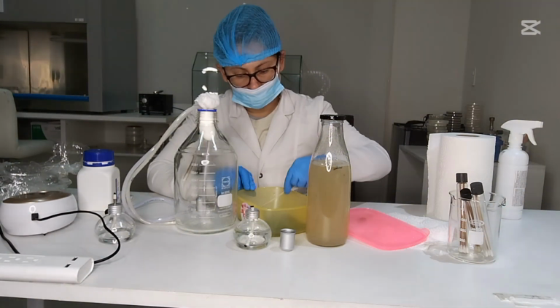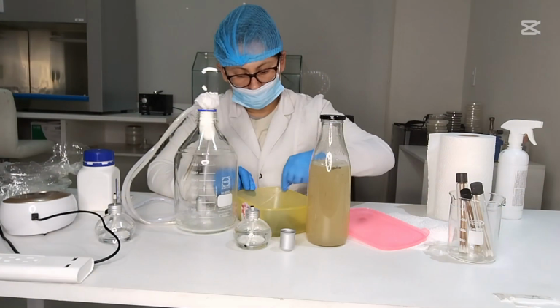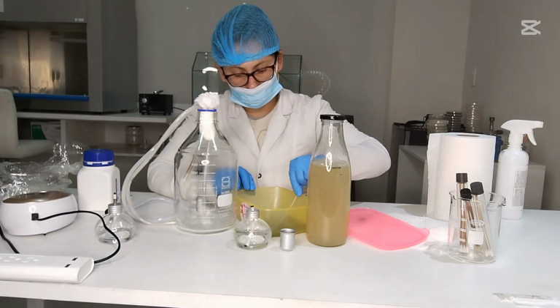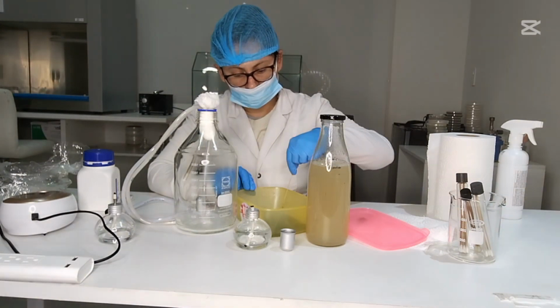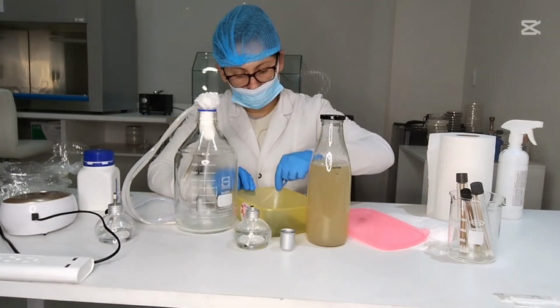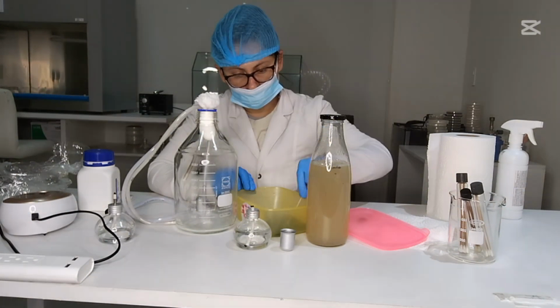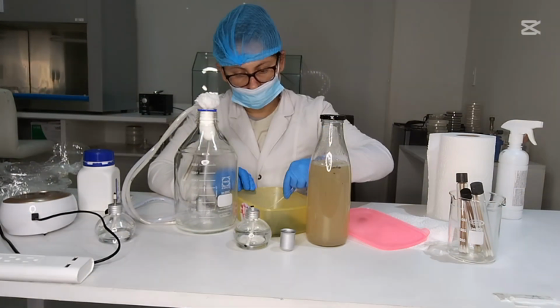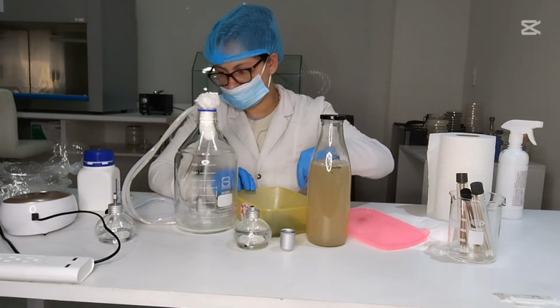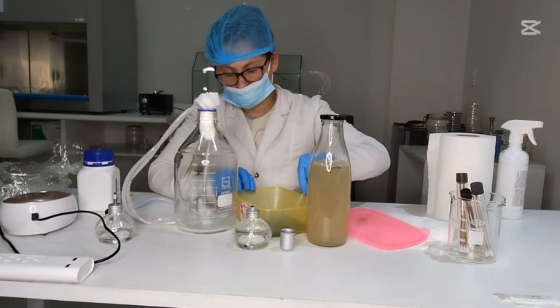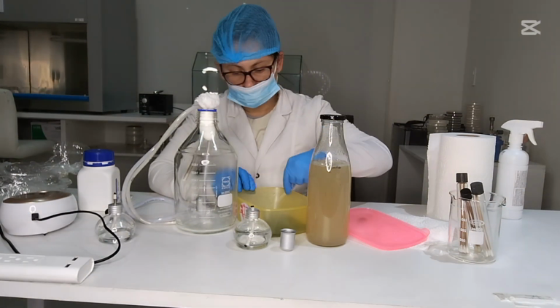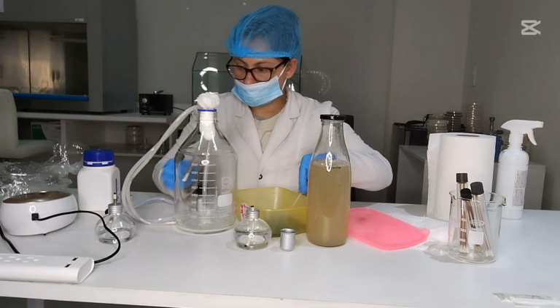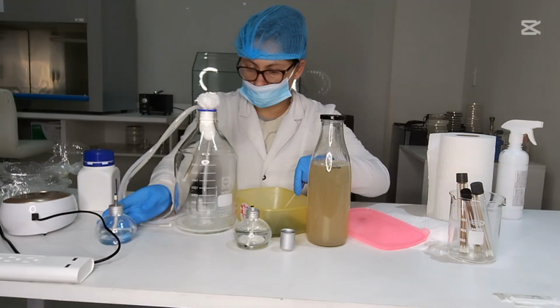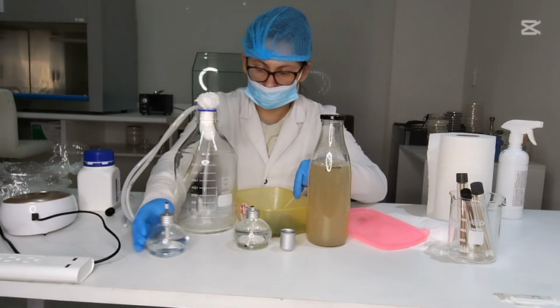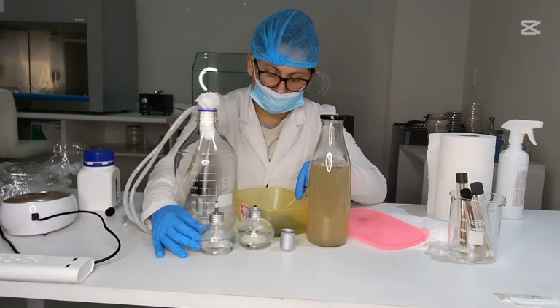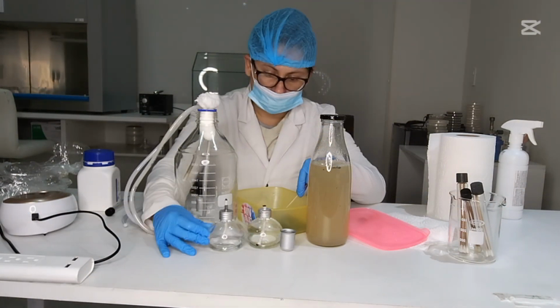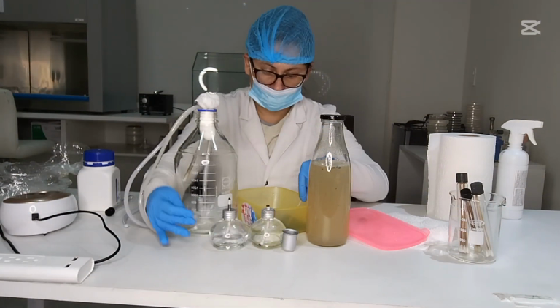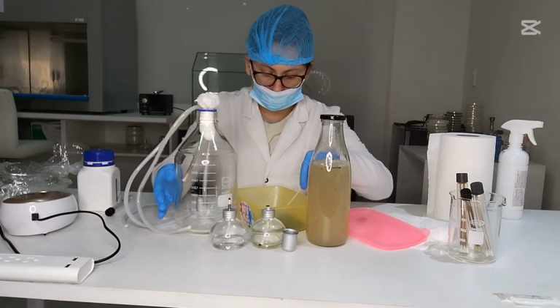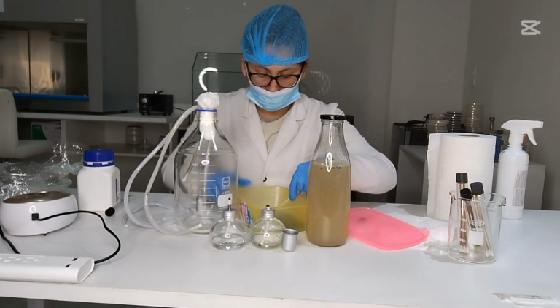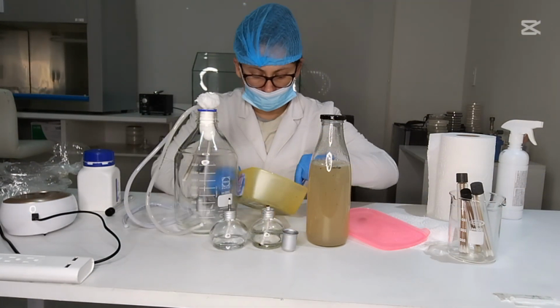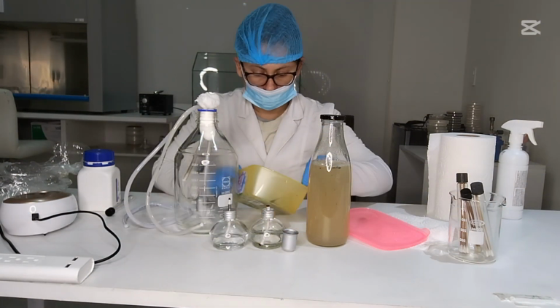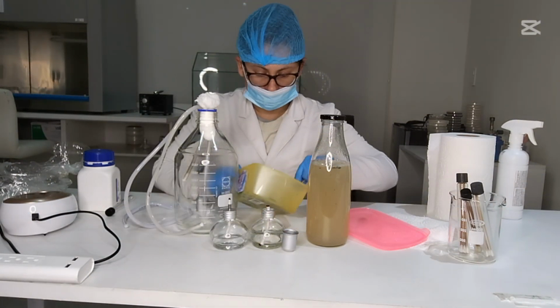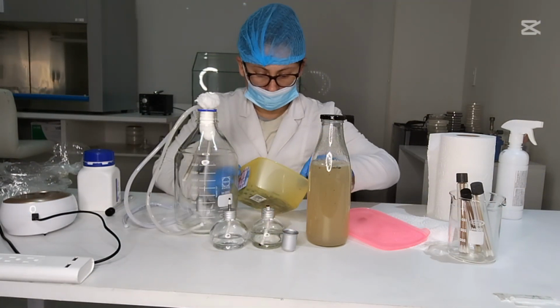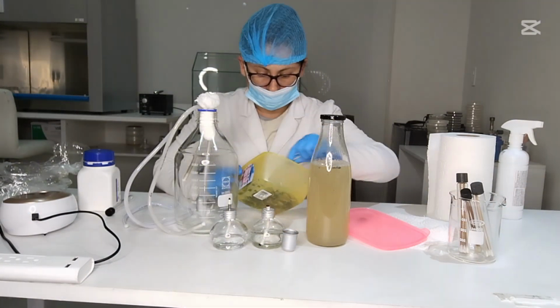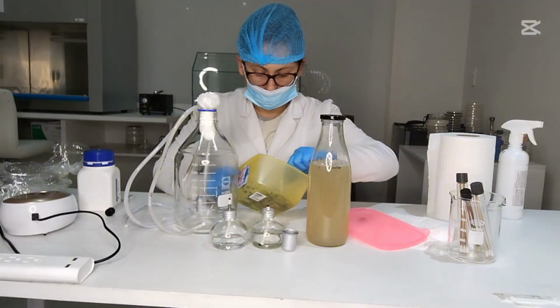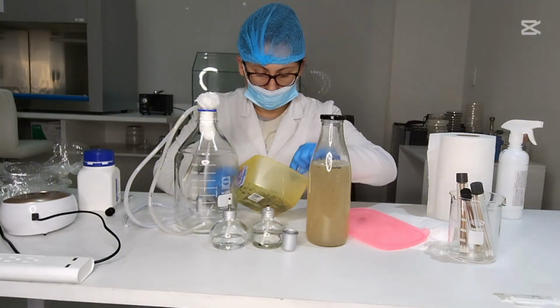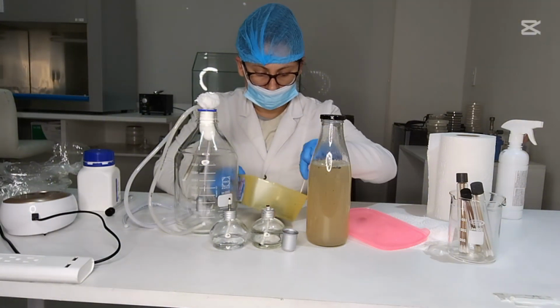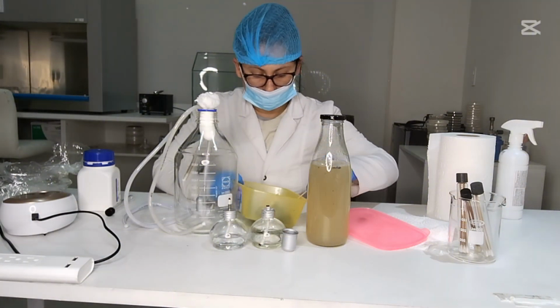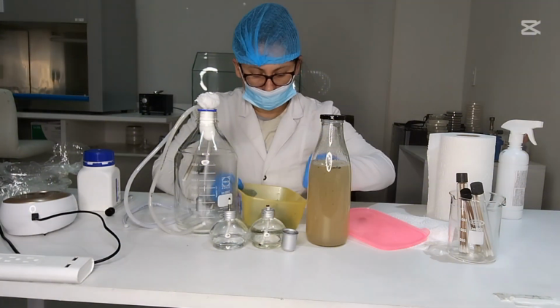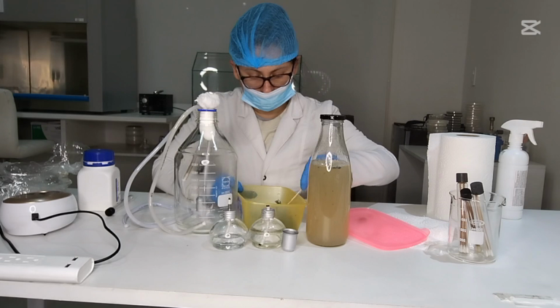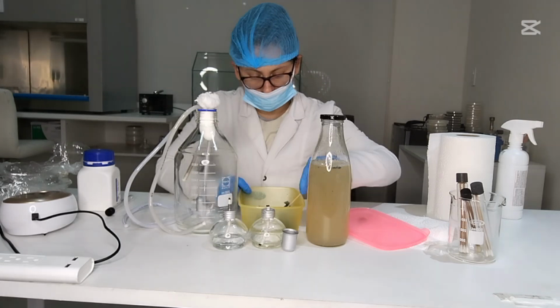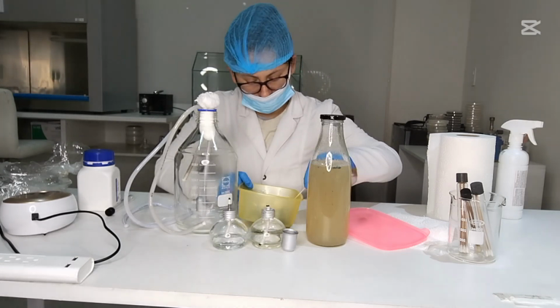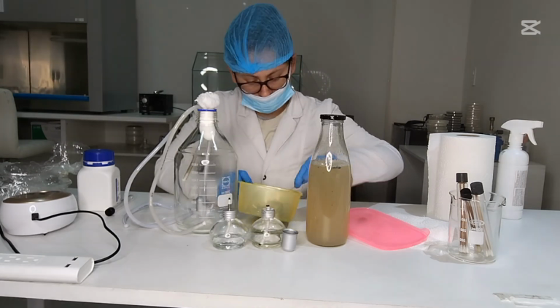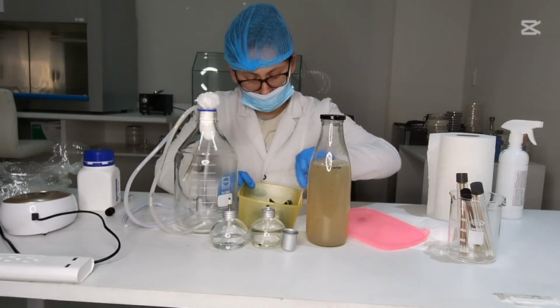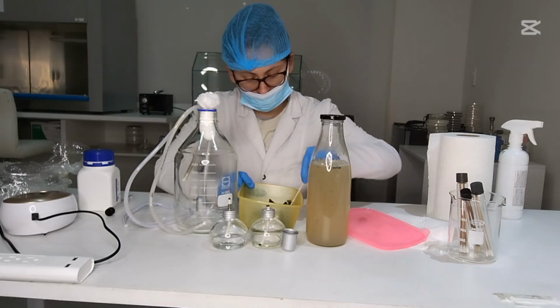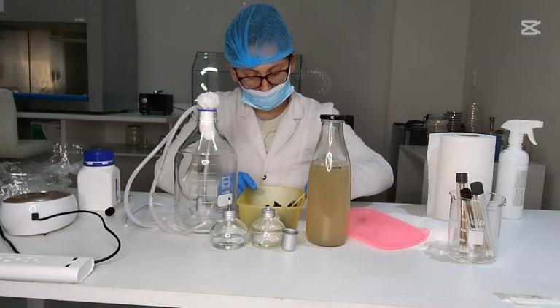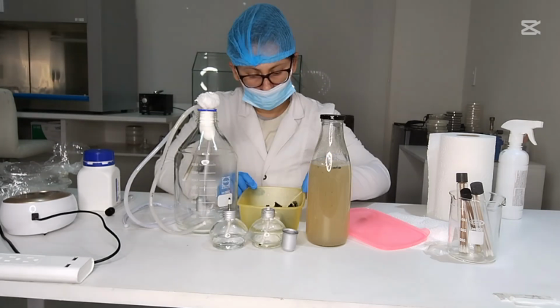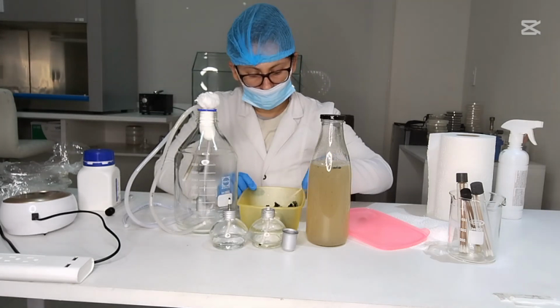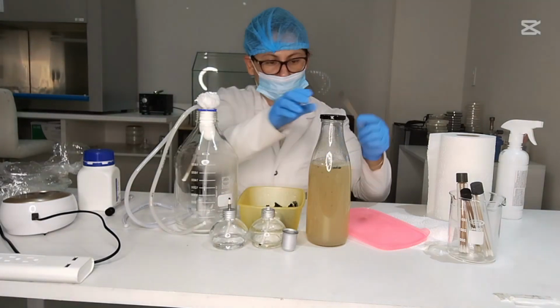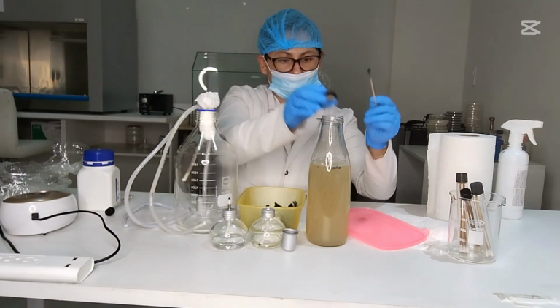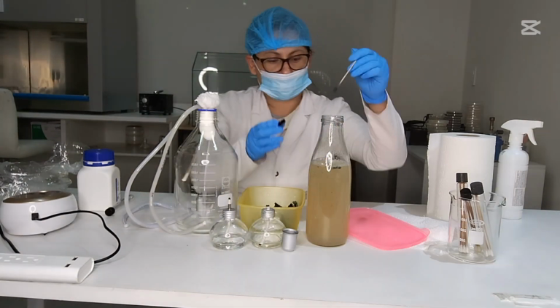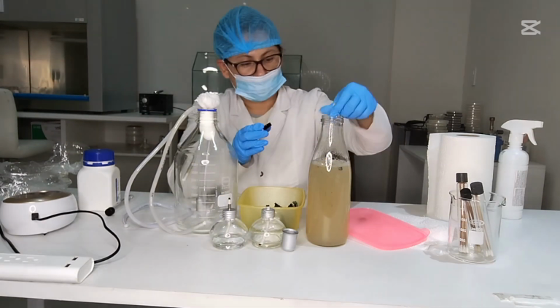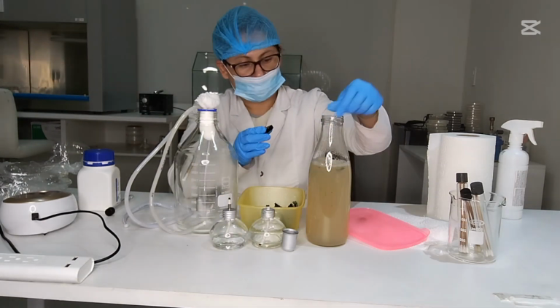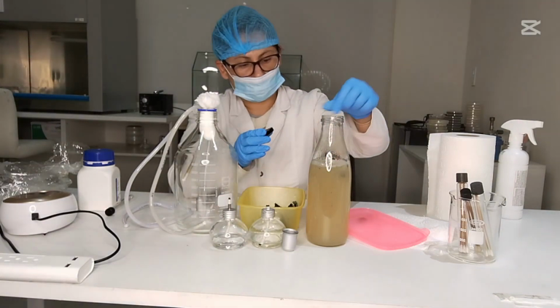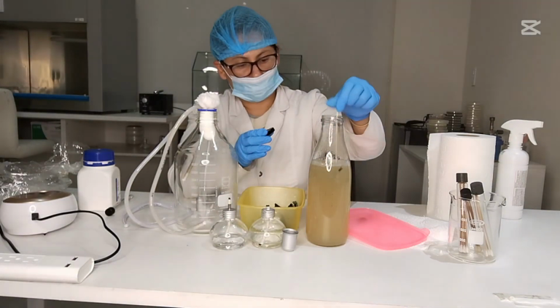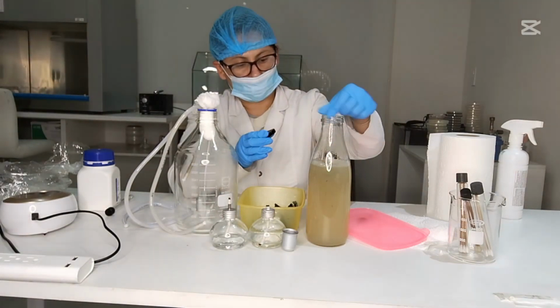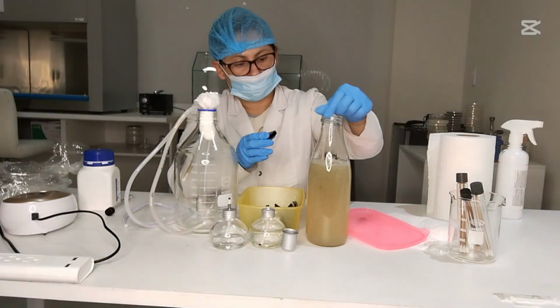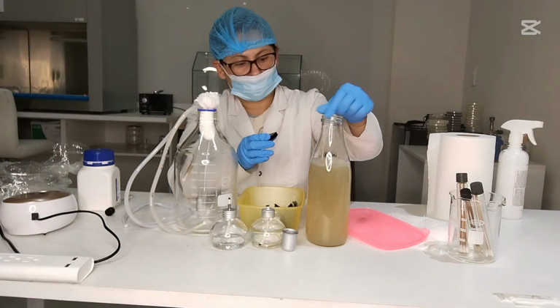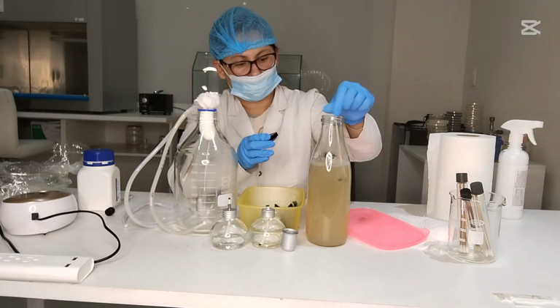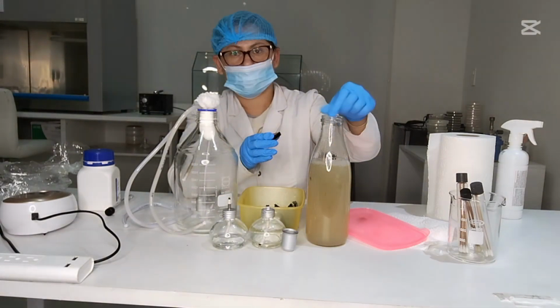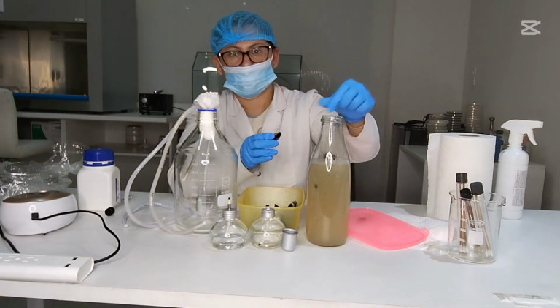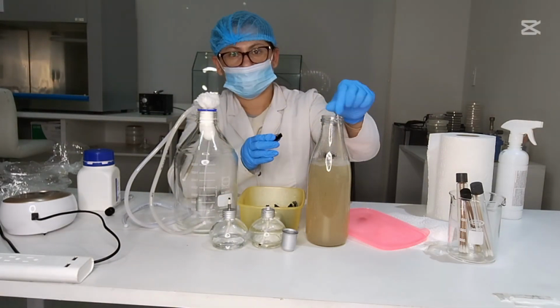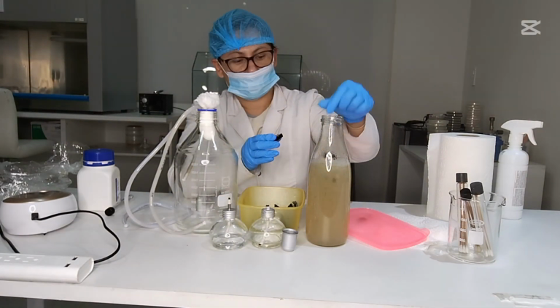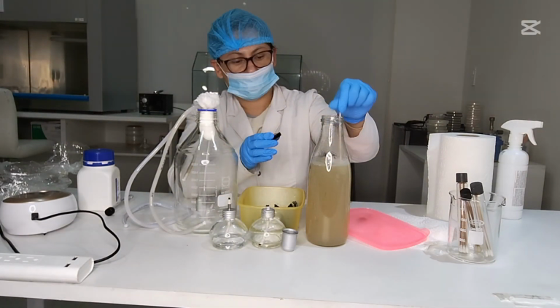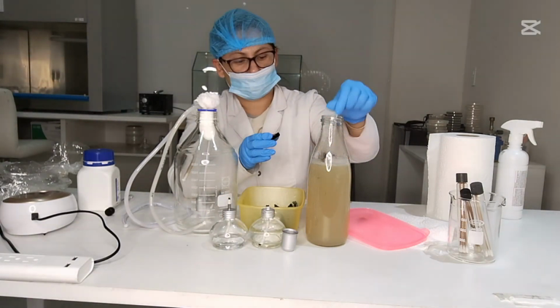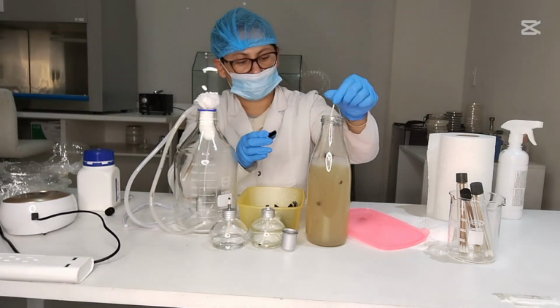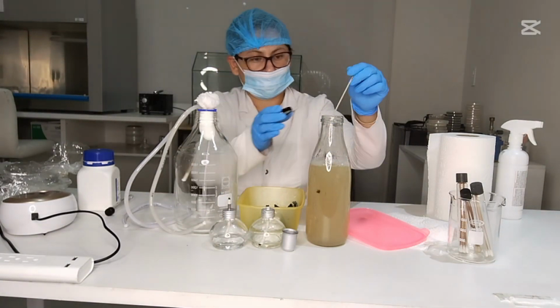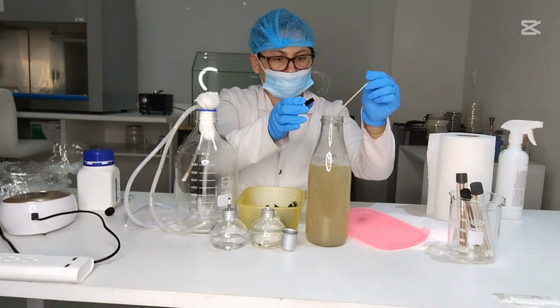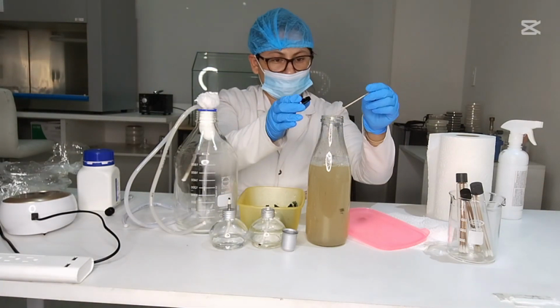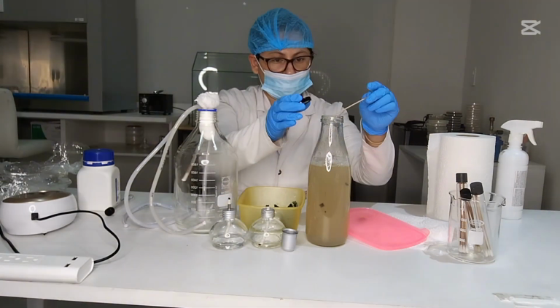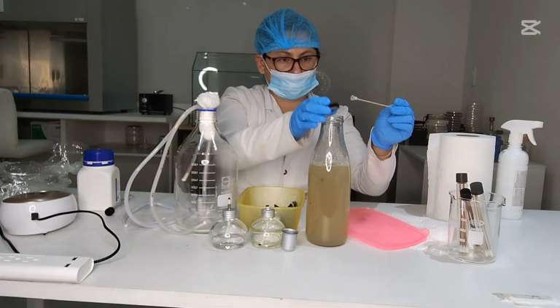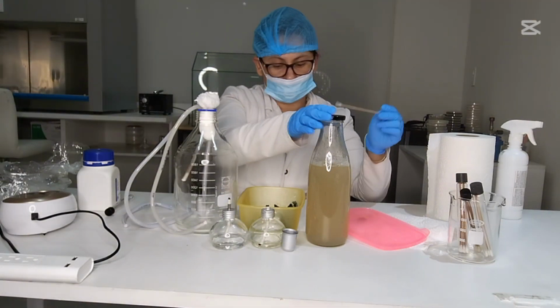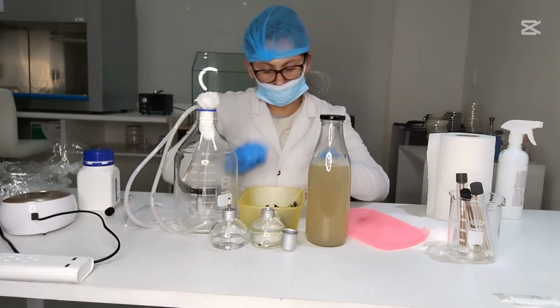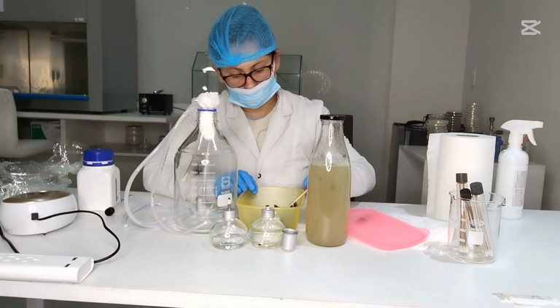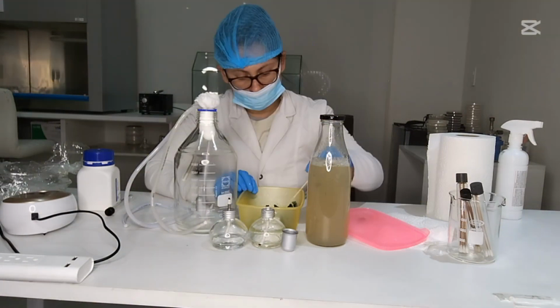Inoculate: add the microbial culture — a small amount of starter microbes — into the medium under sterile conditions if possible.